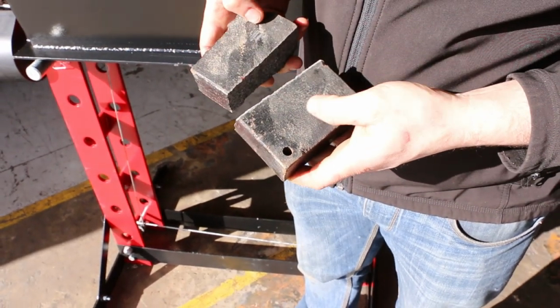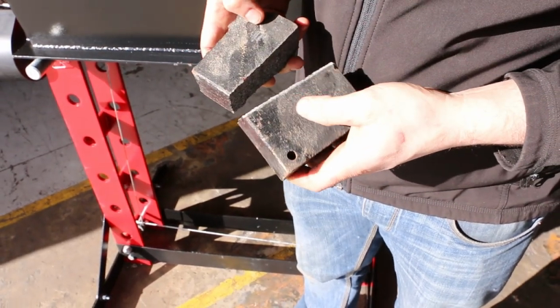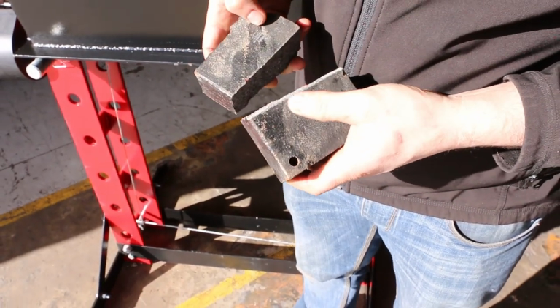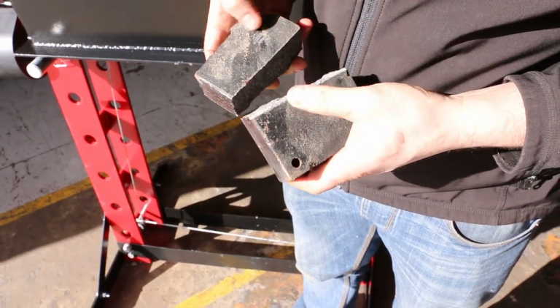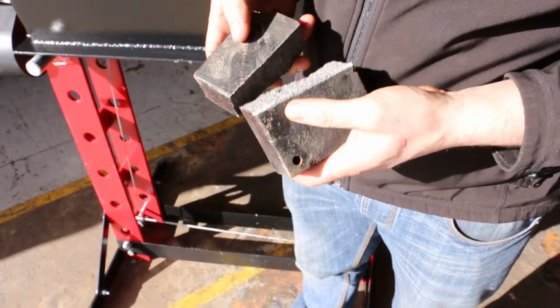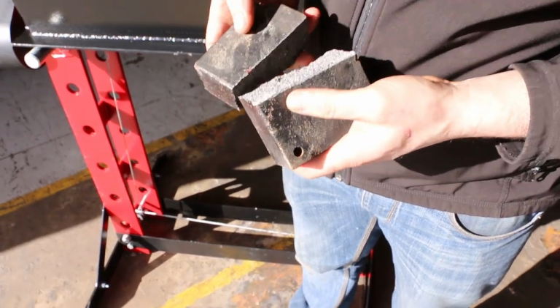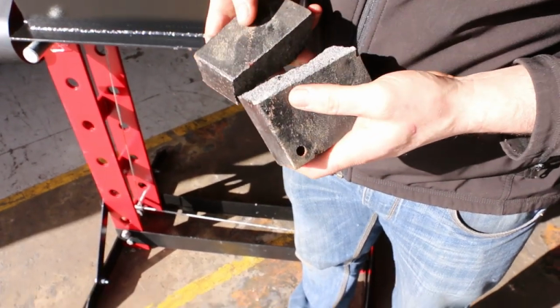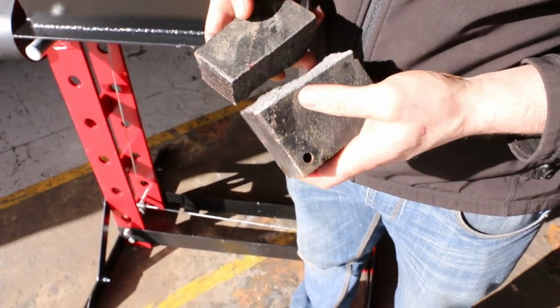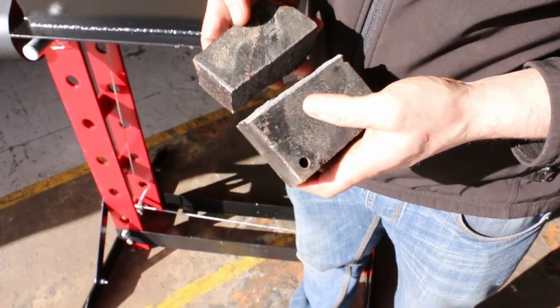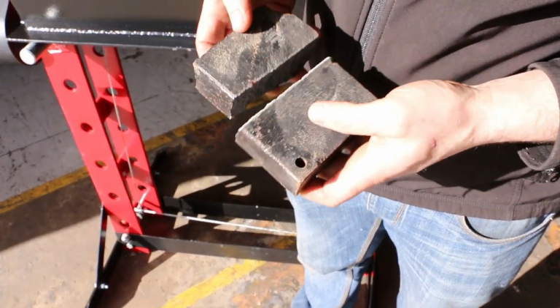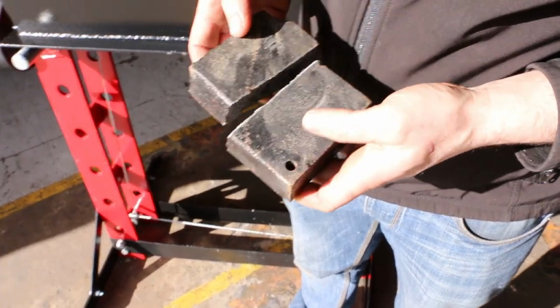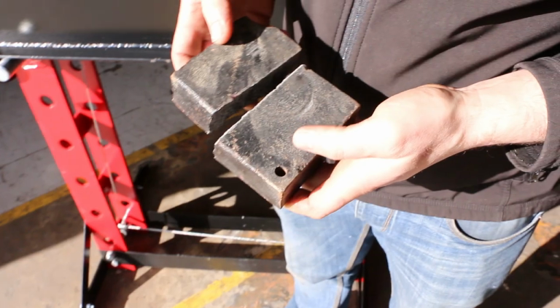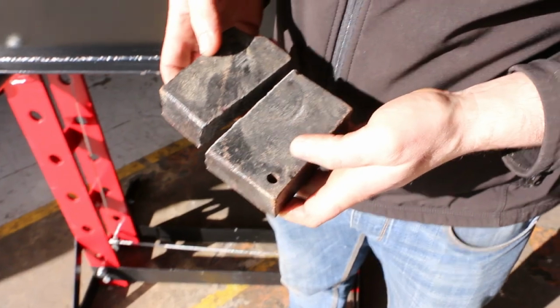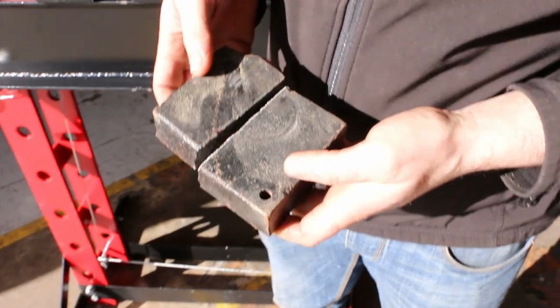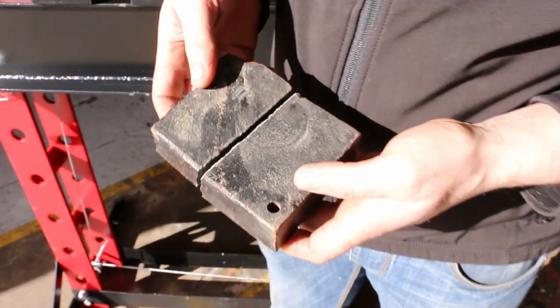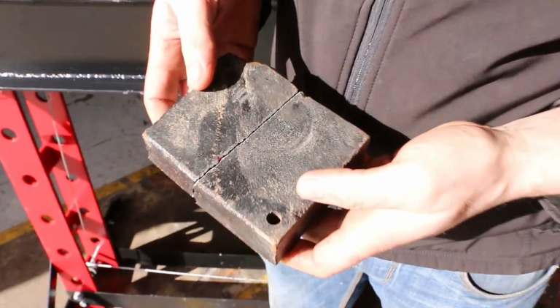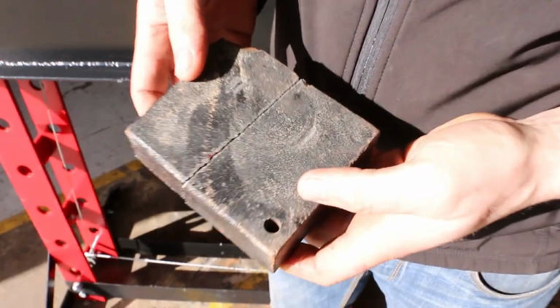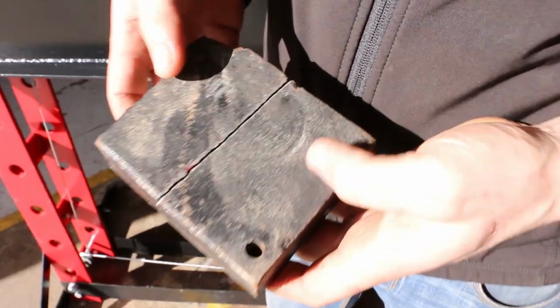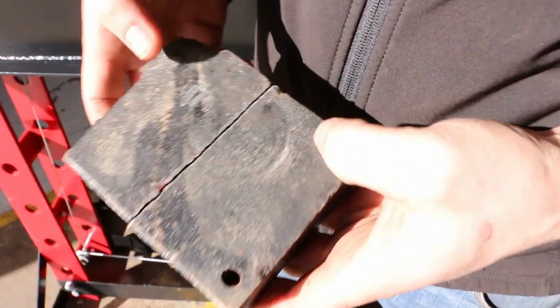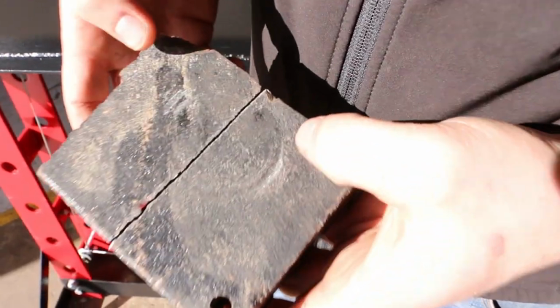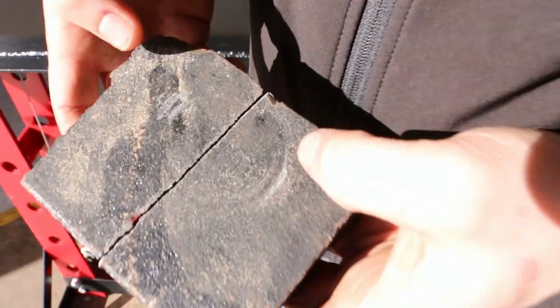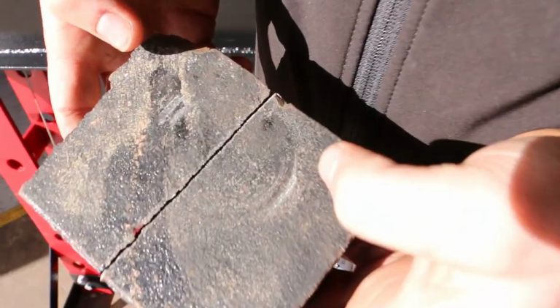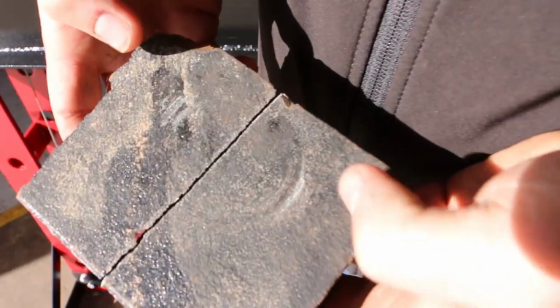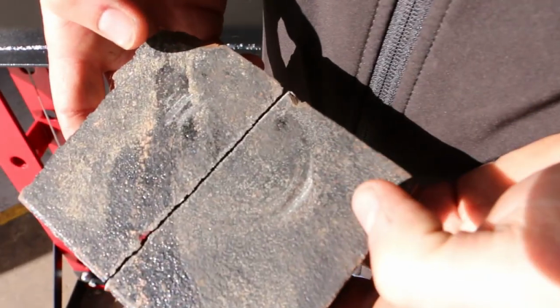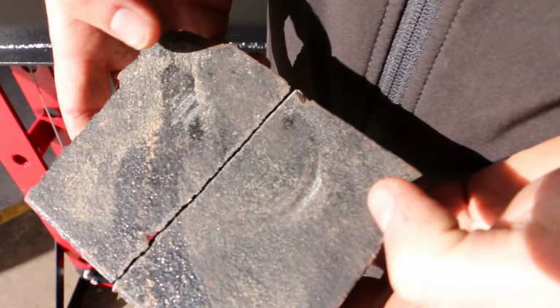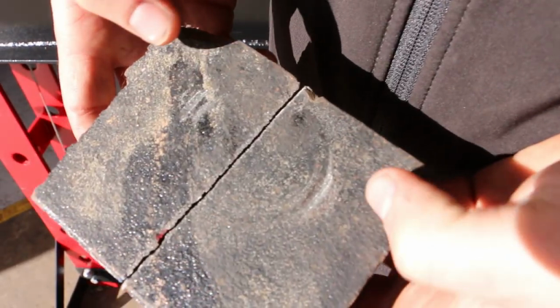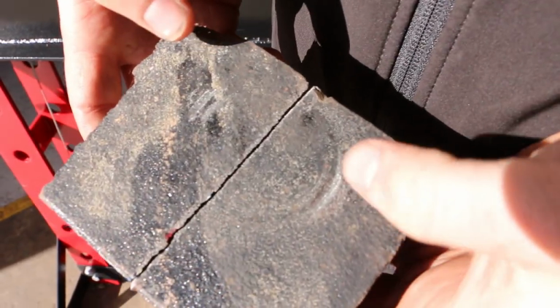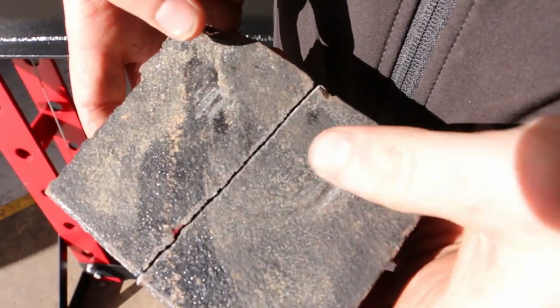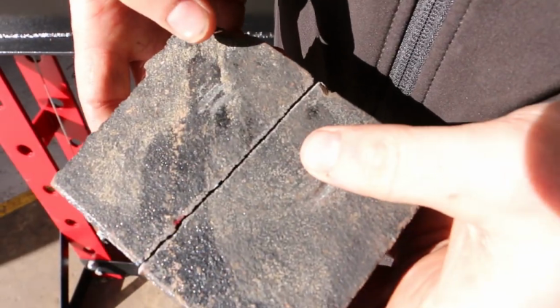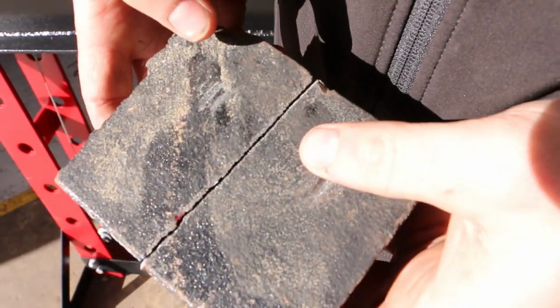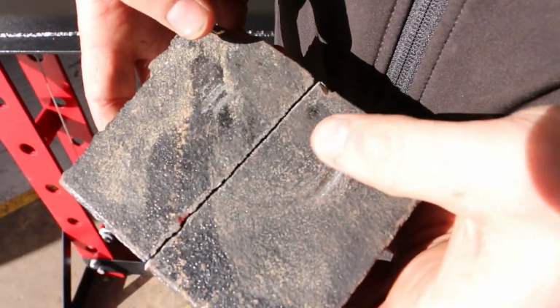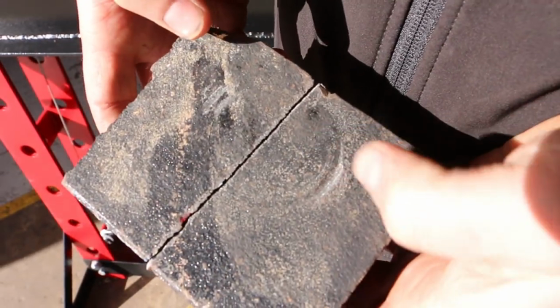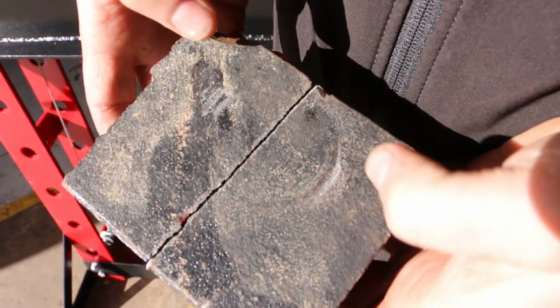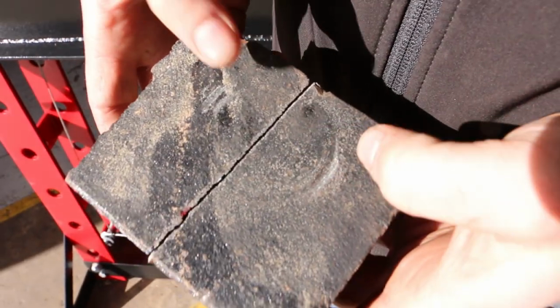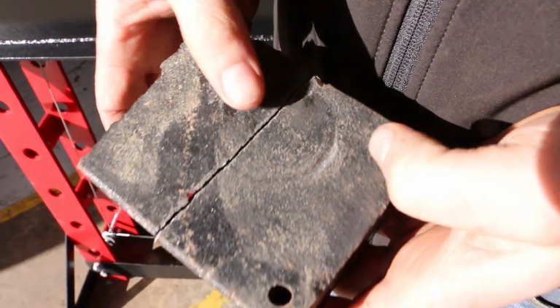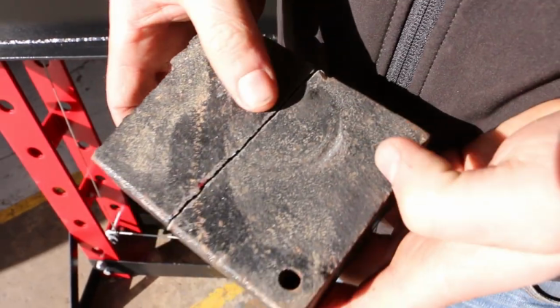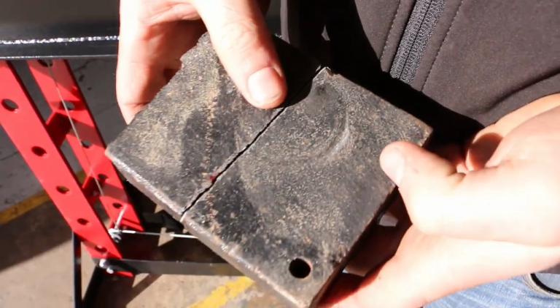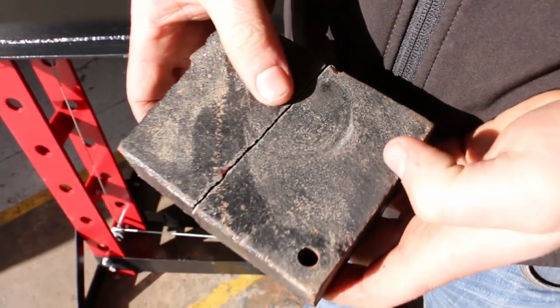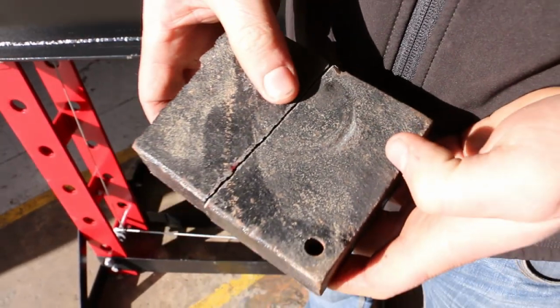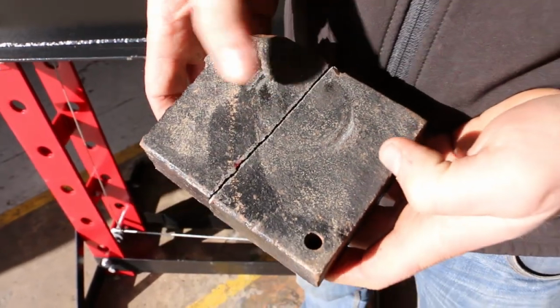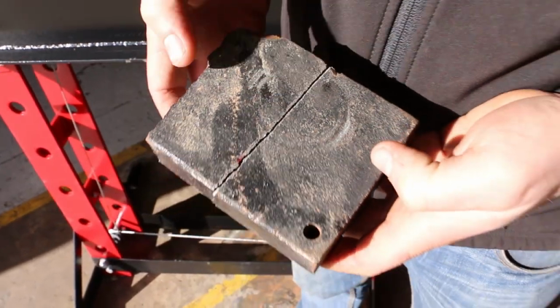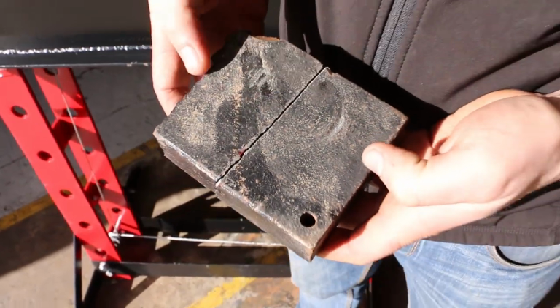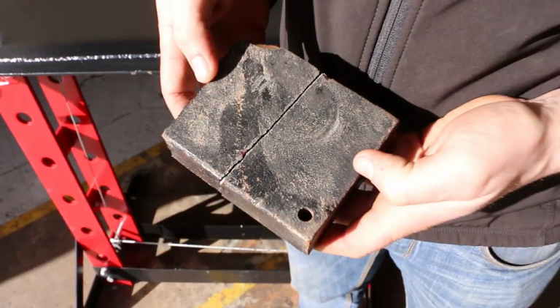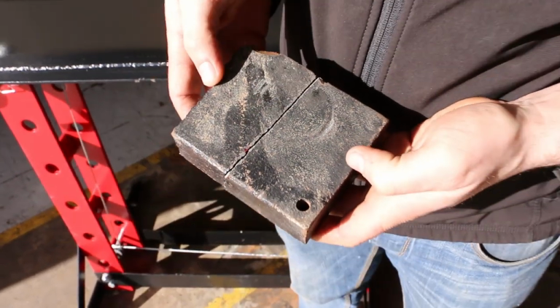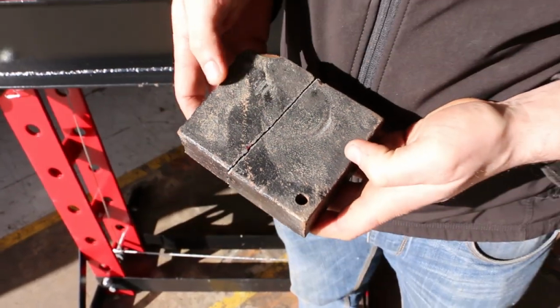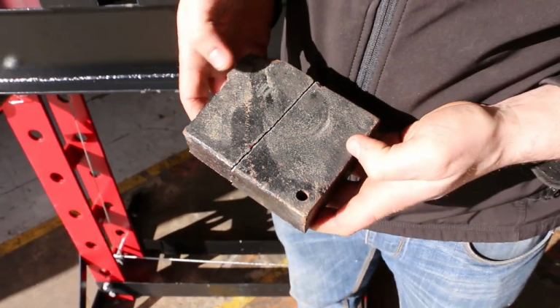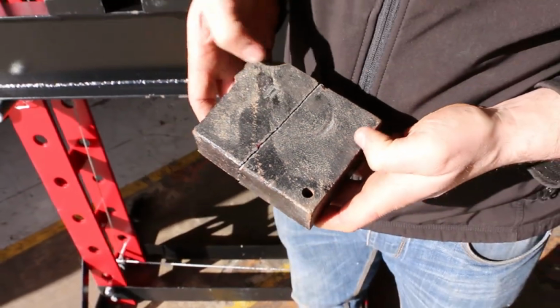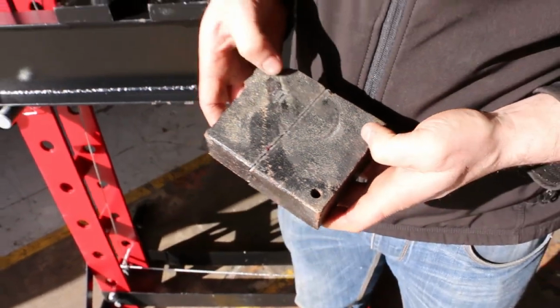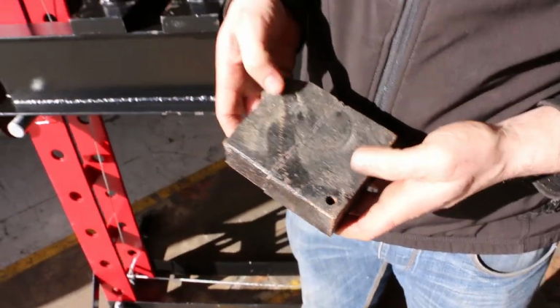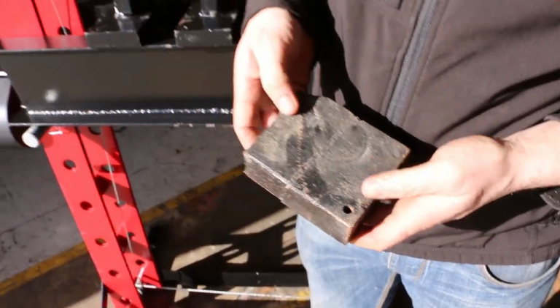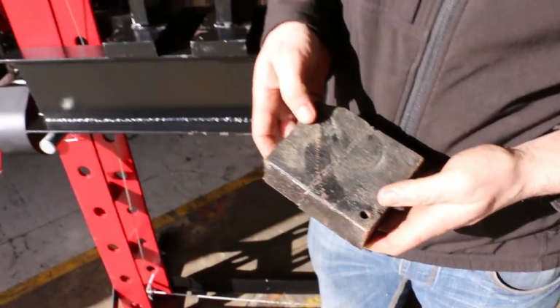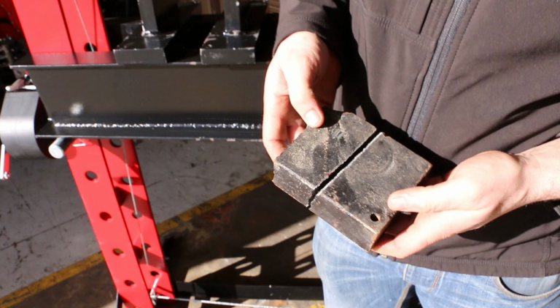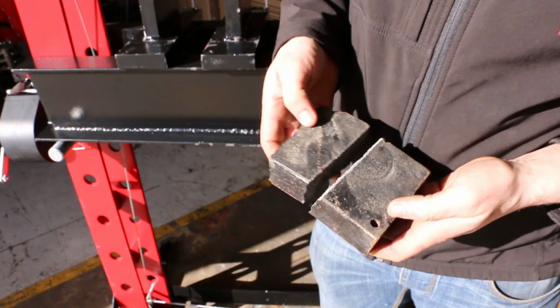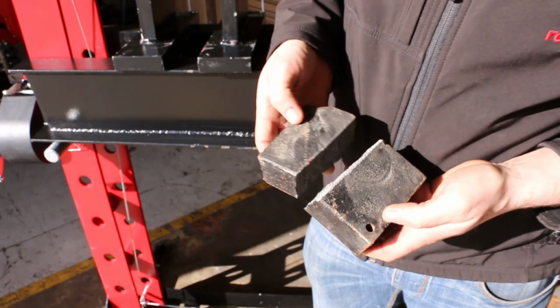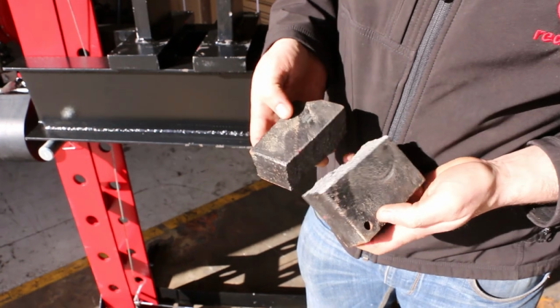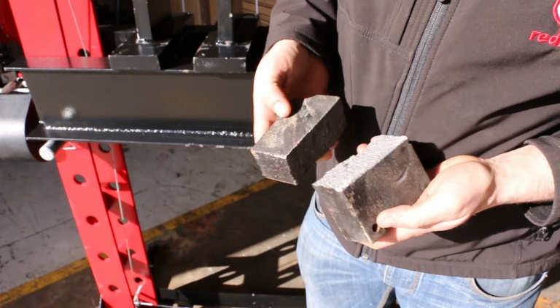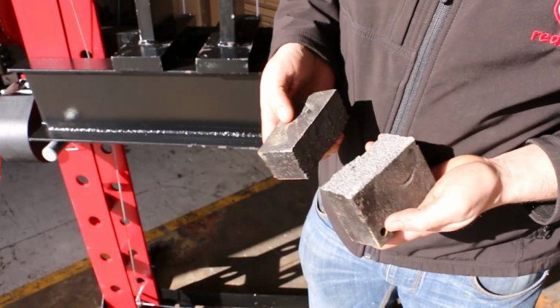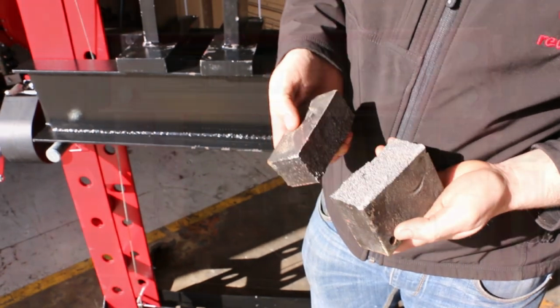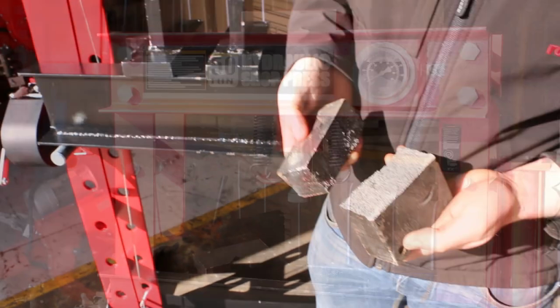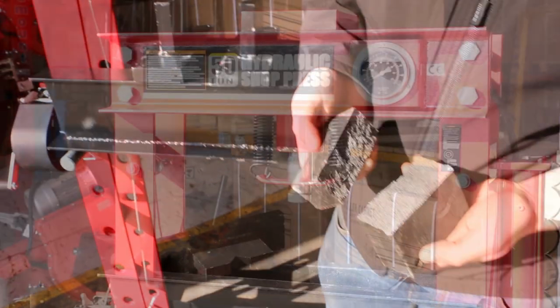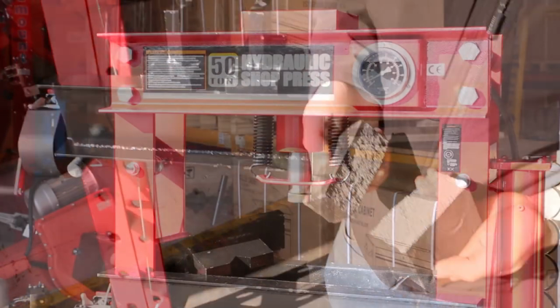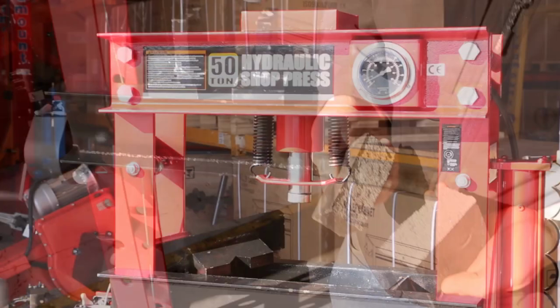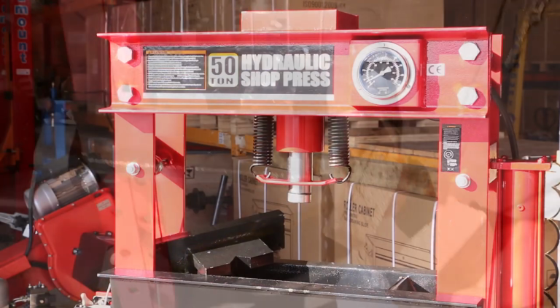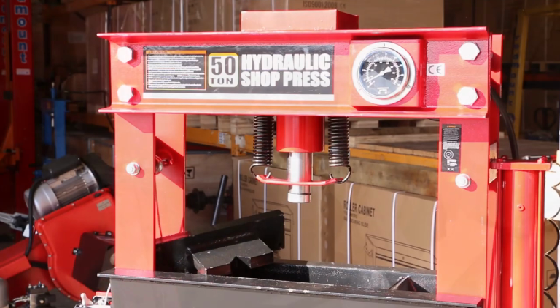Nice imprint as well. It's a big crack. You wouldn't want to be hit with that. 40 ton pressure.